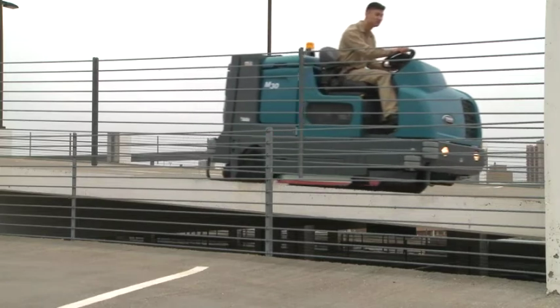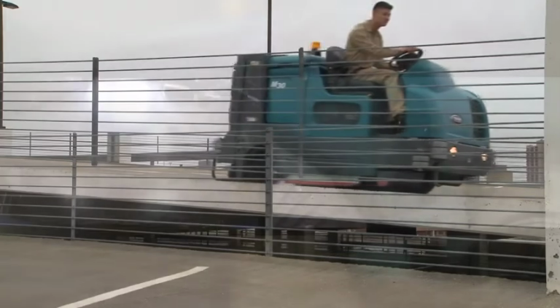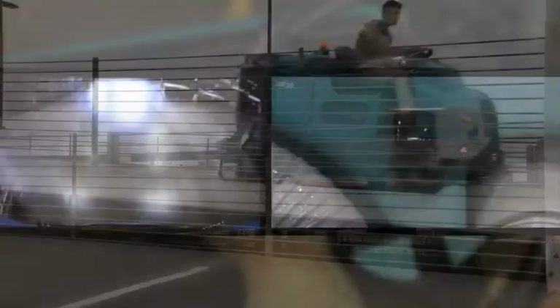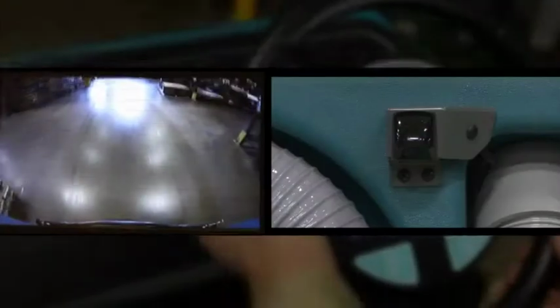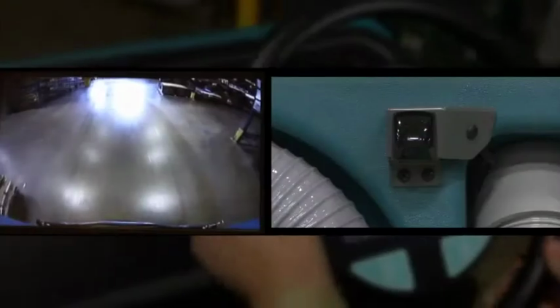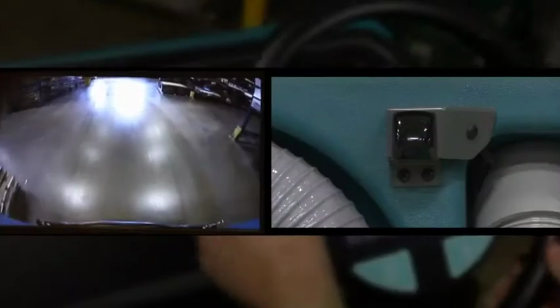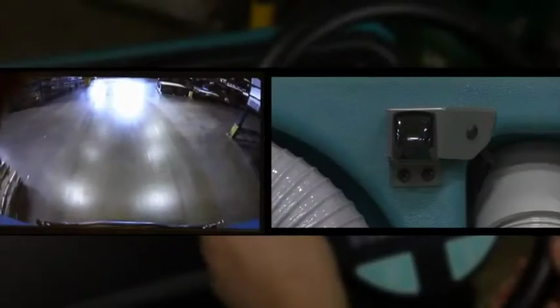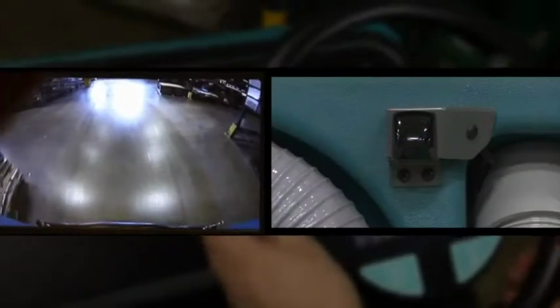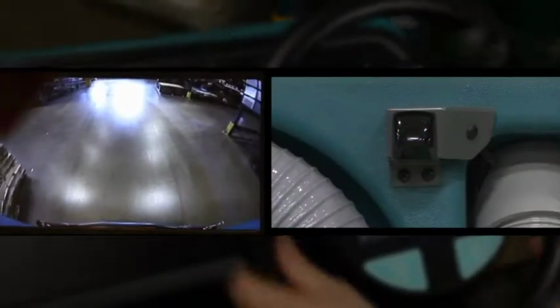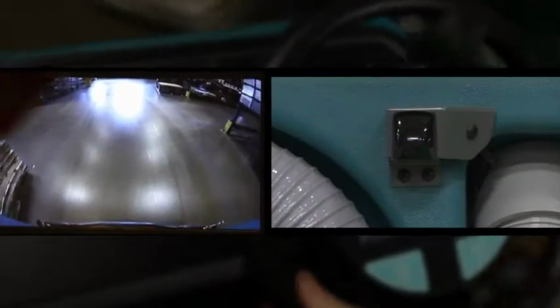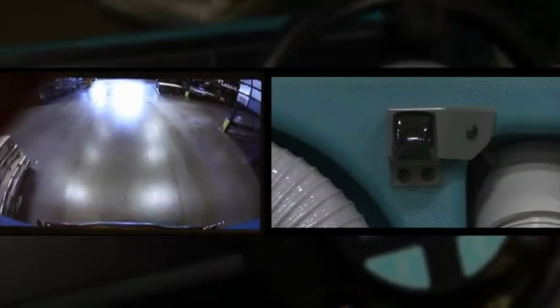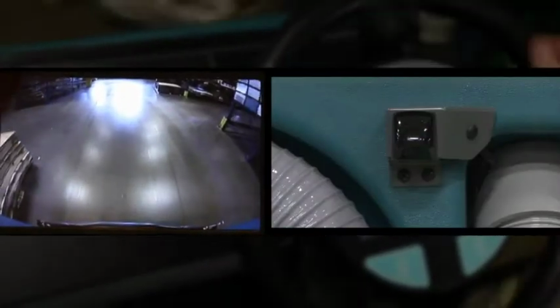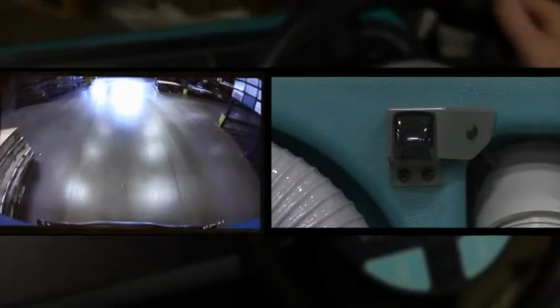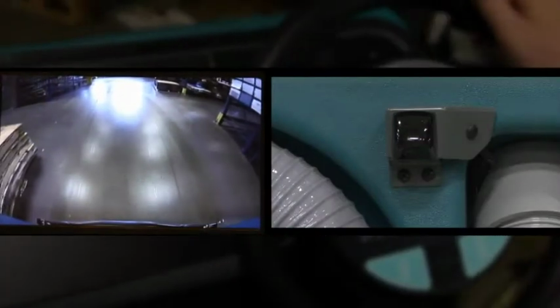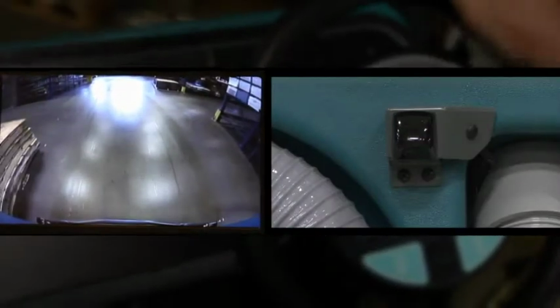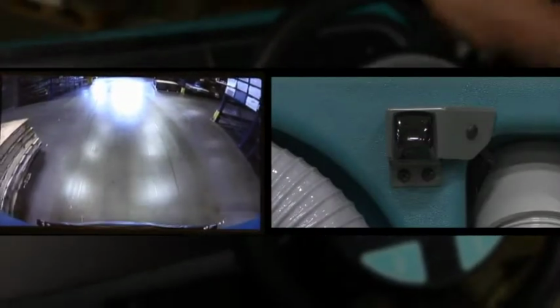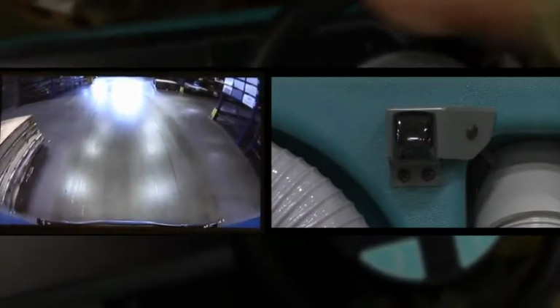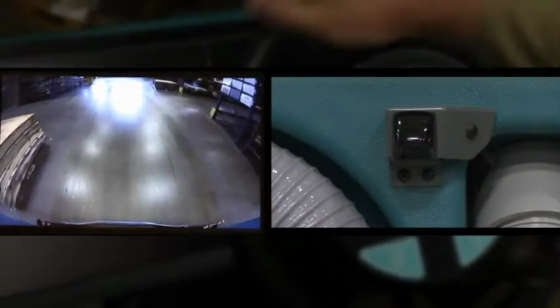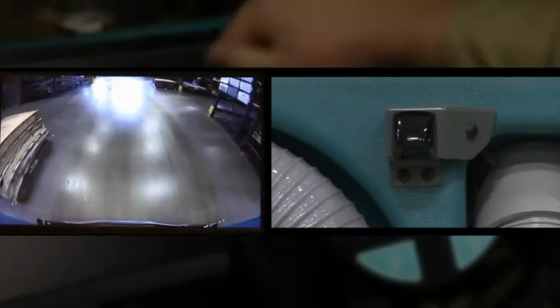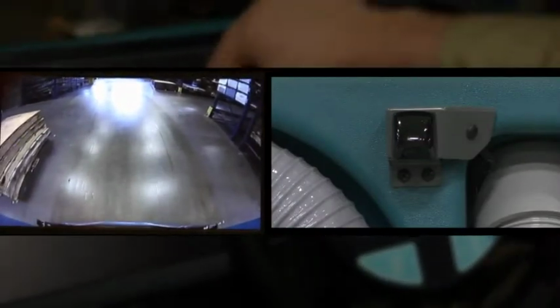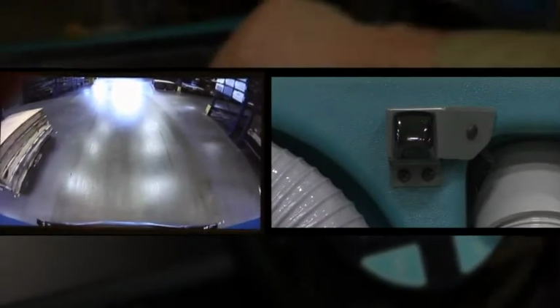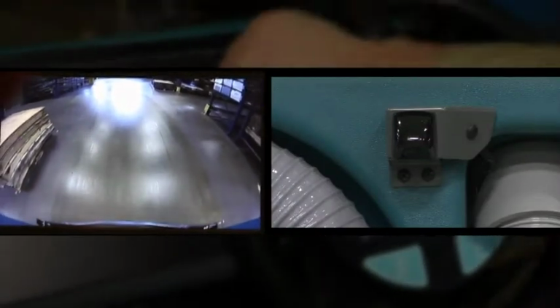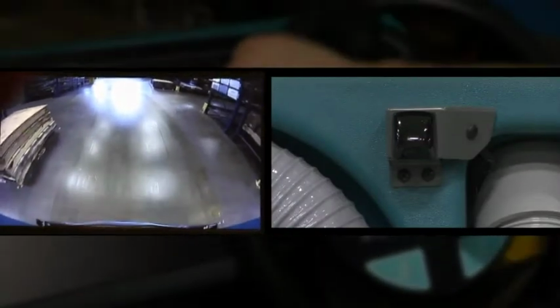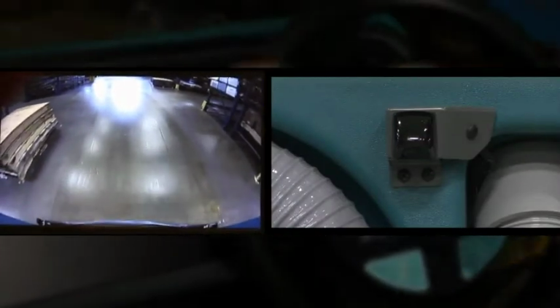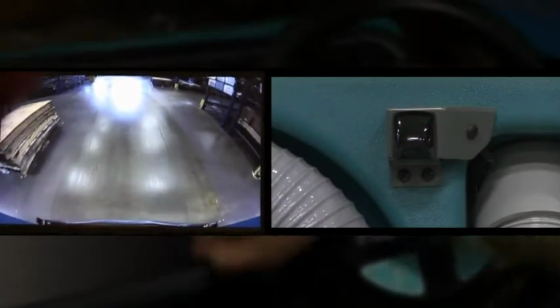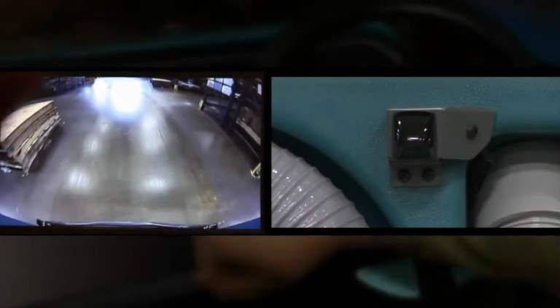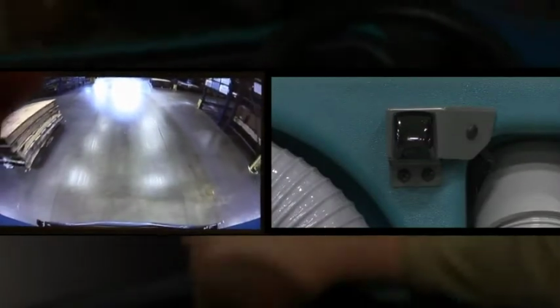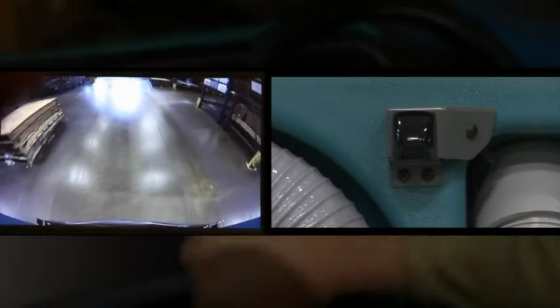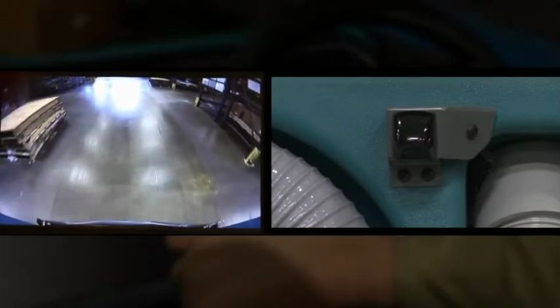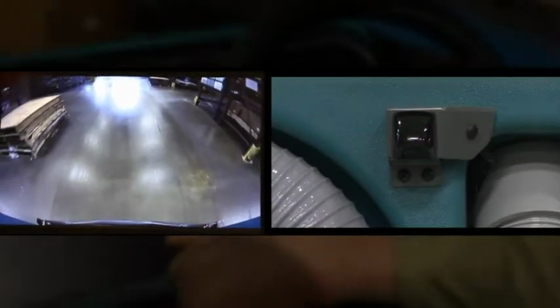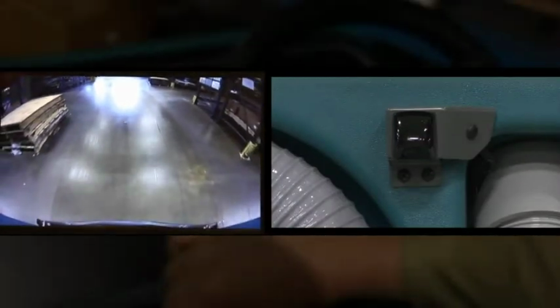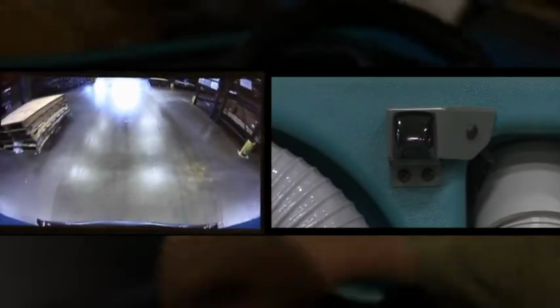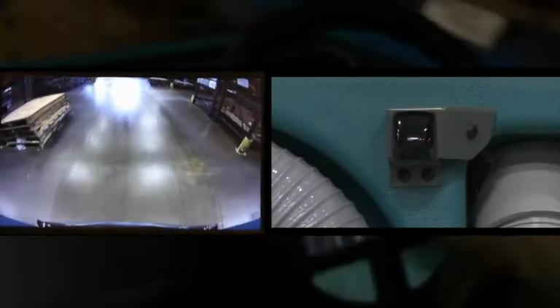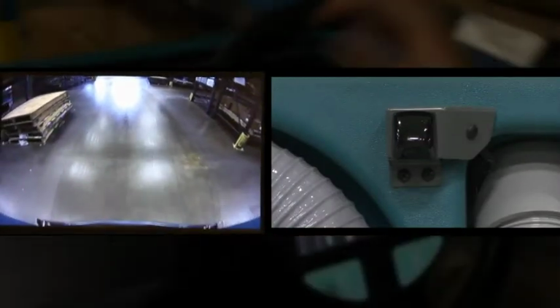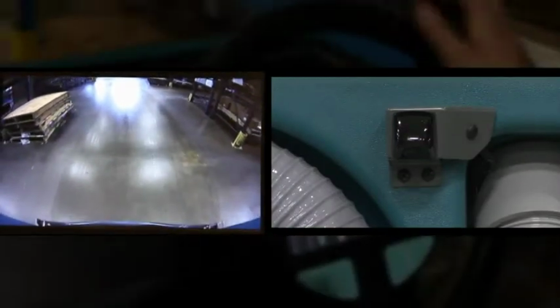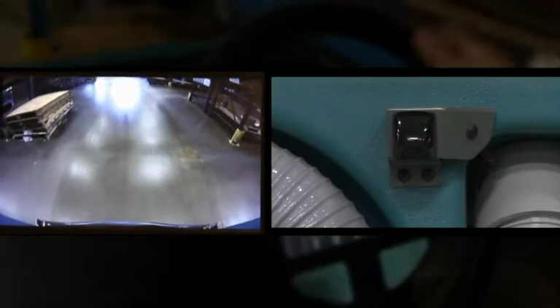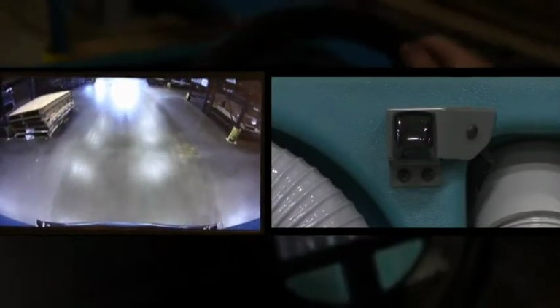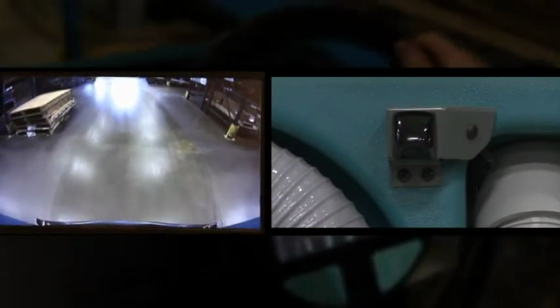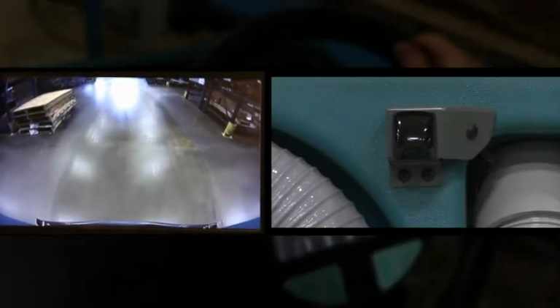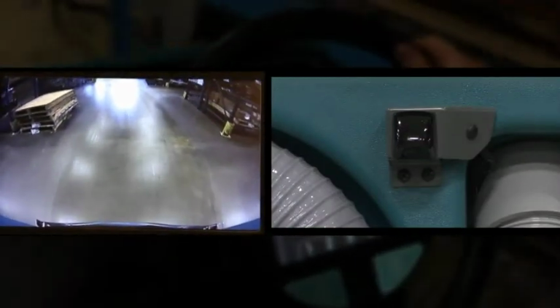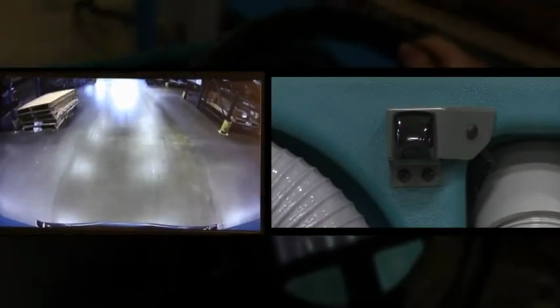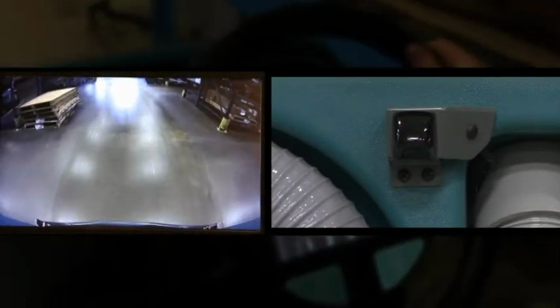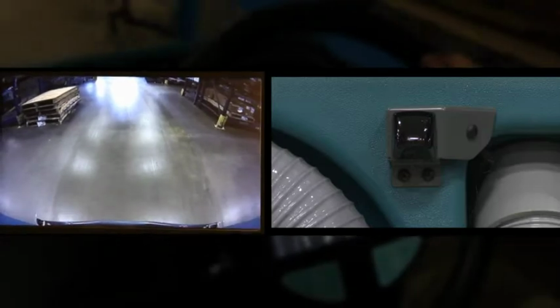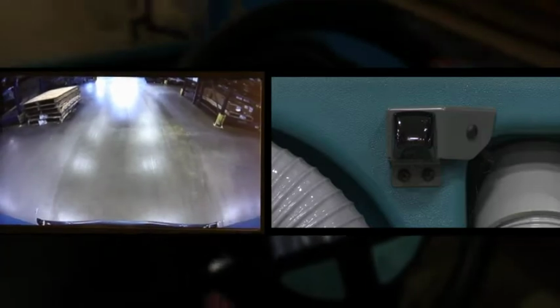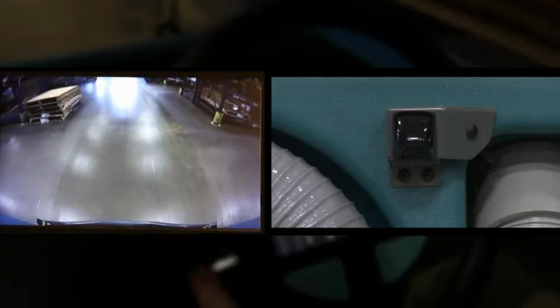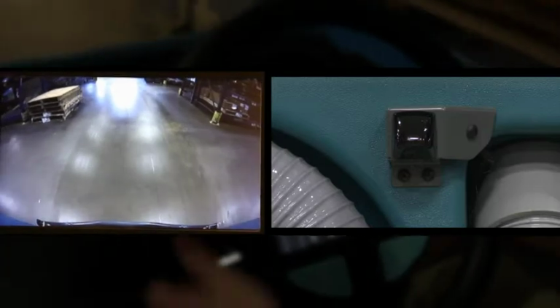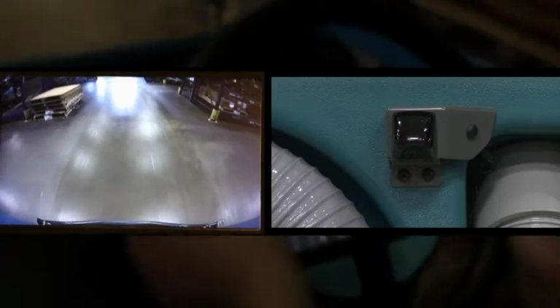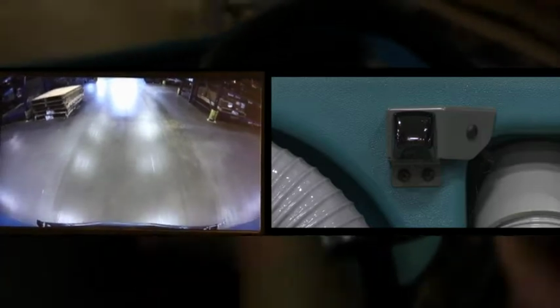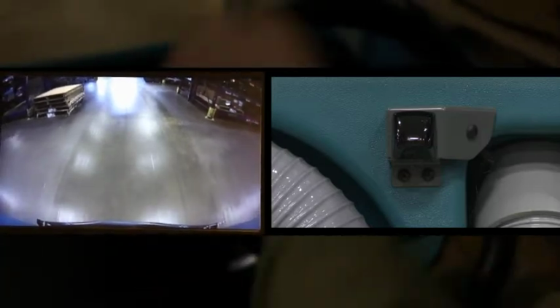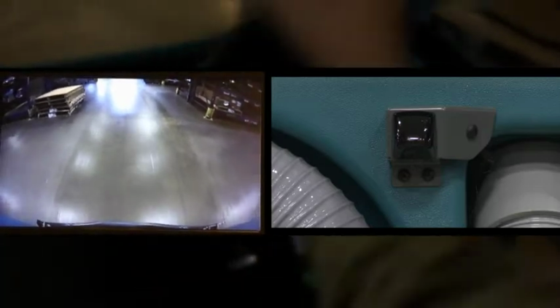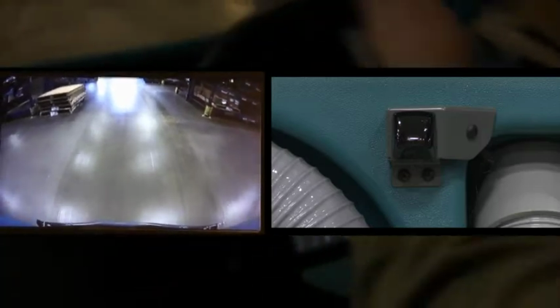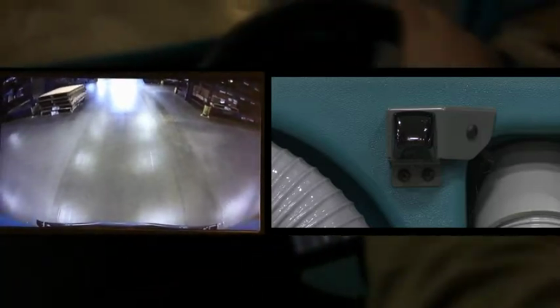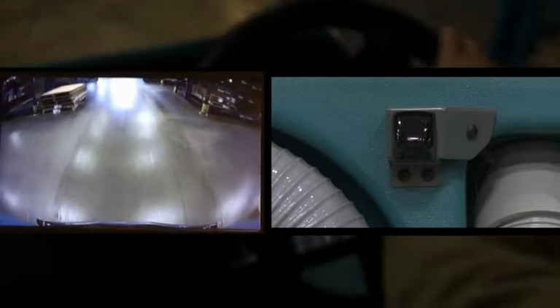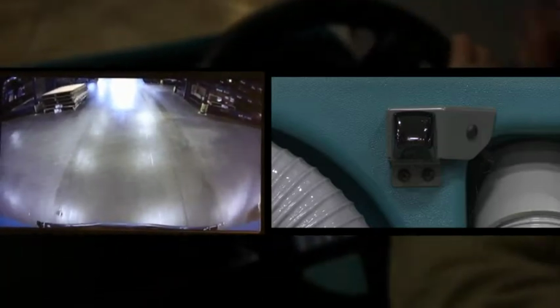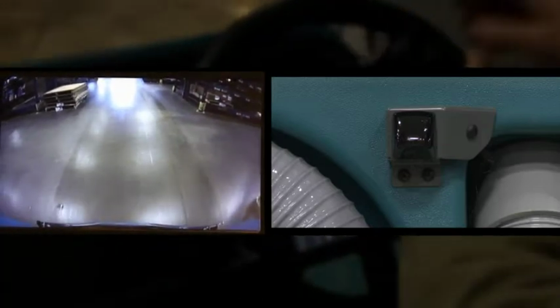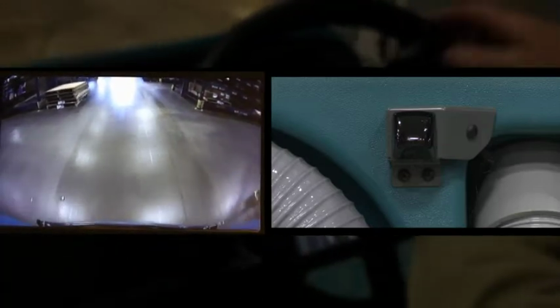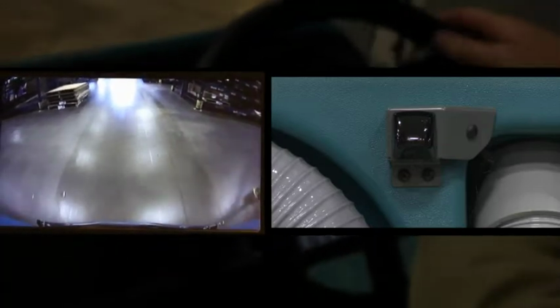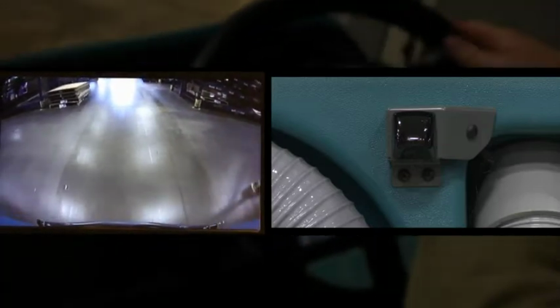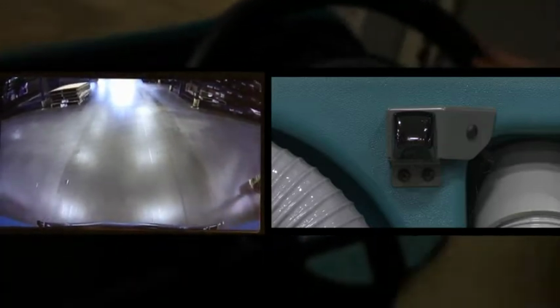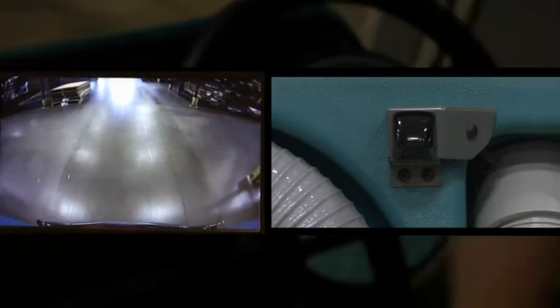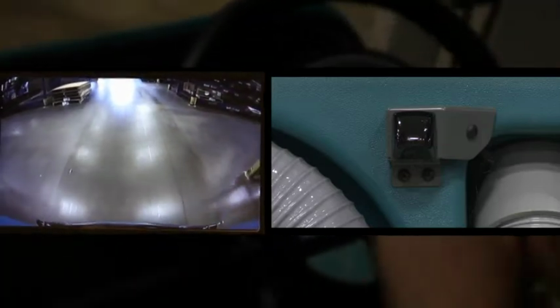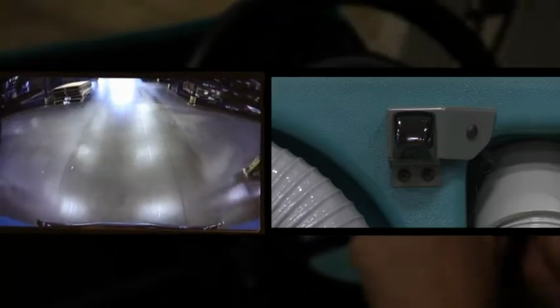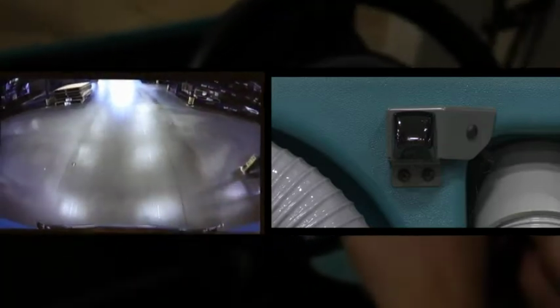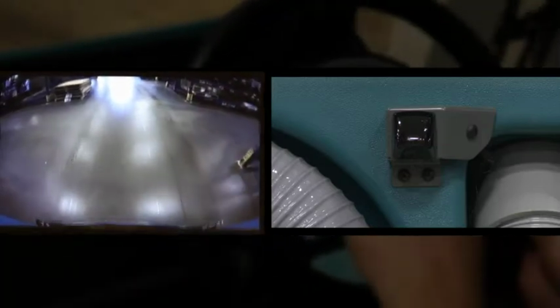Performance View, featured on the Pro Panel, allows operators a rear view of the cleaning path without taking their eyes off the direction of travel.